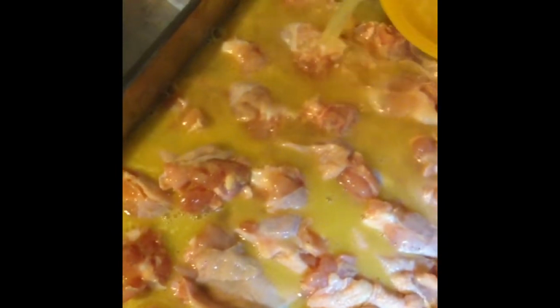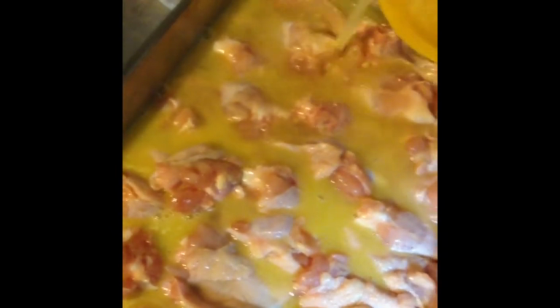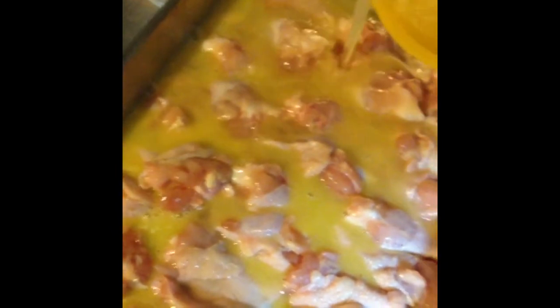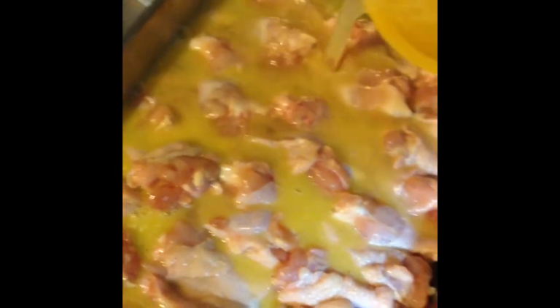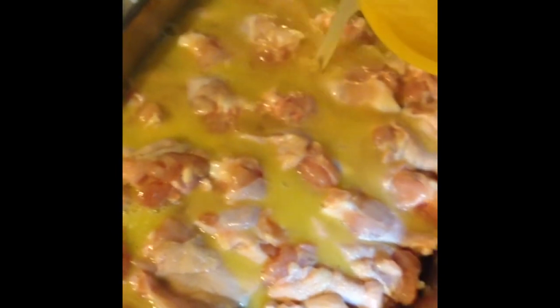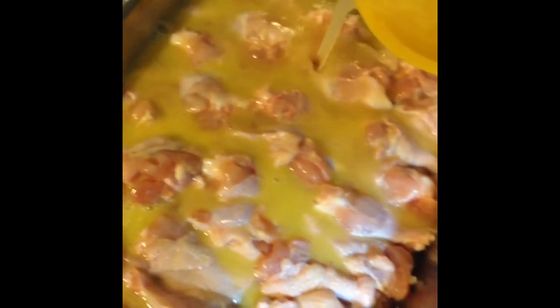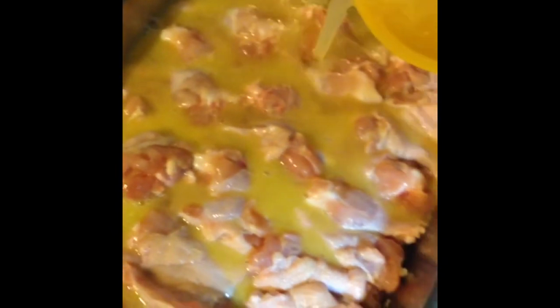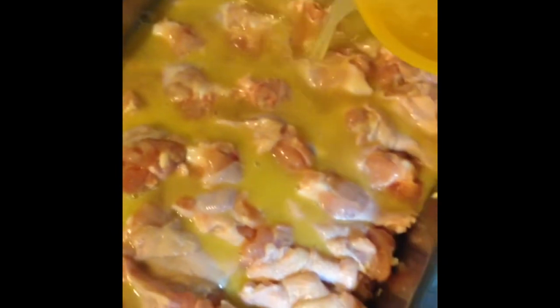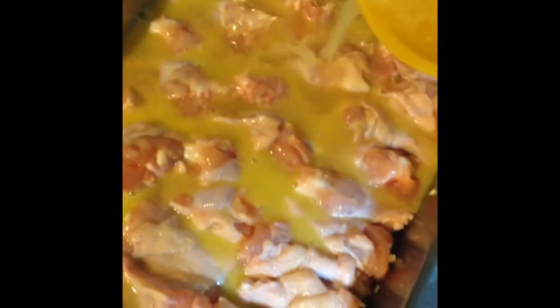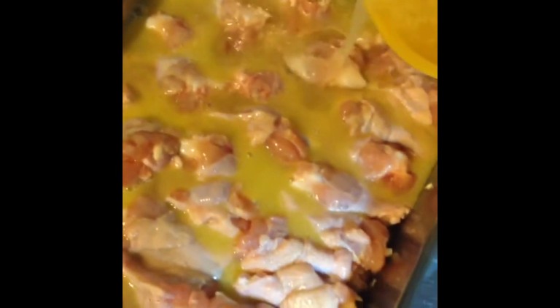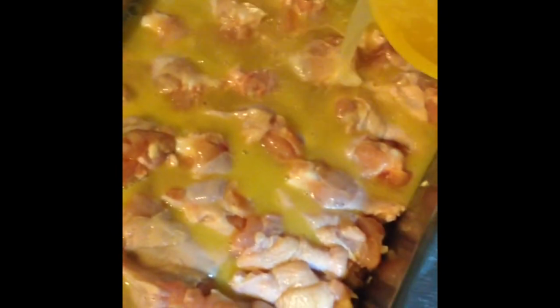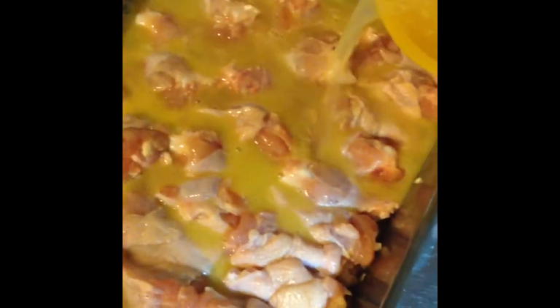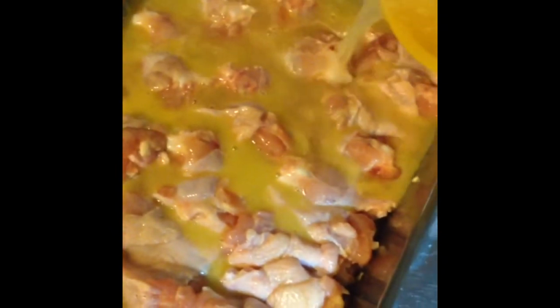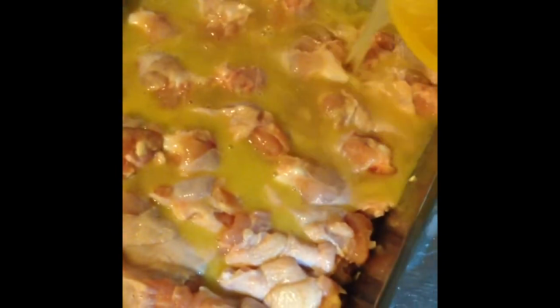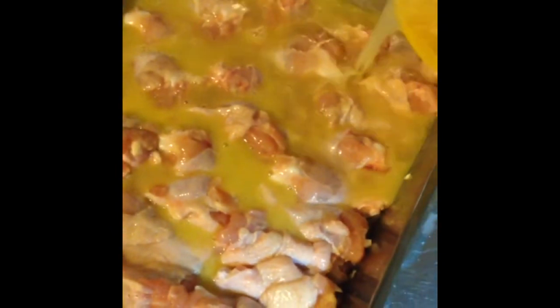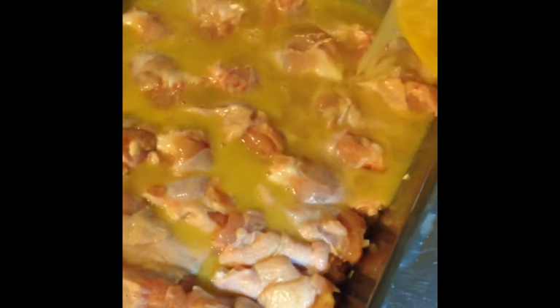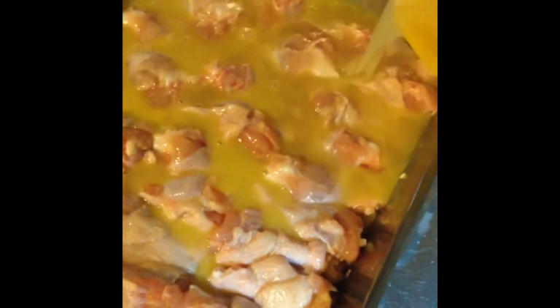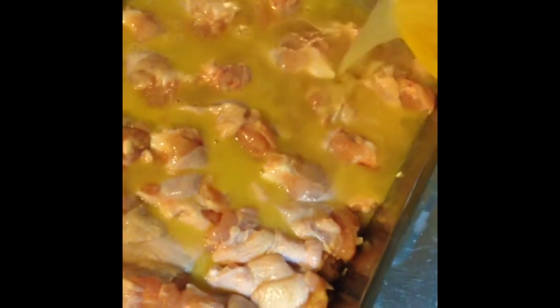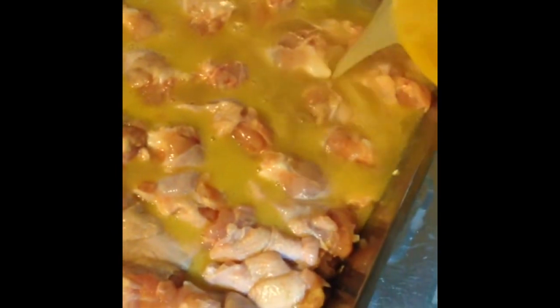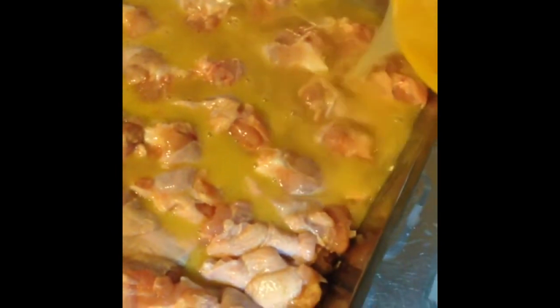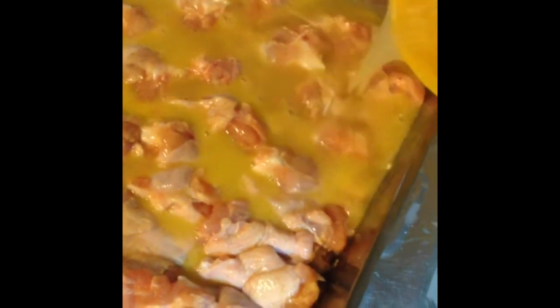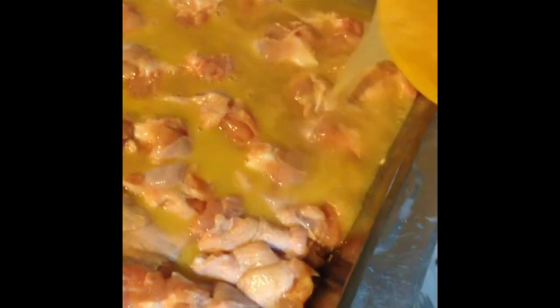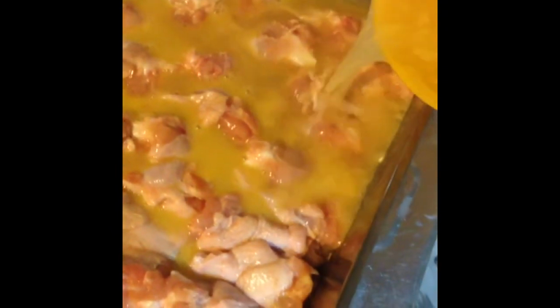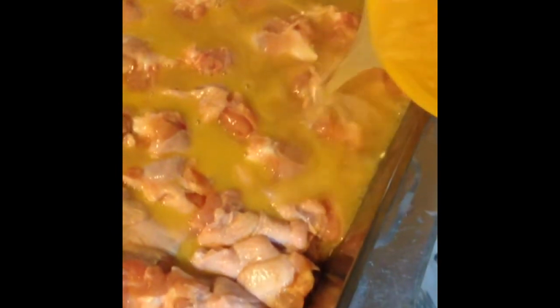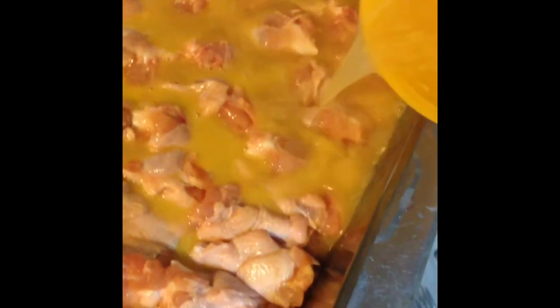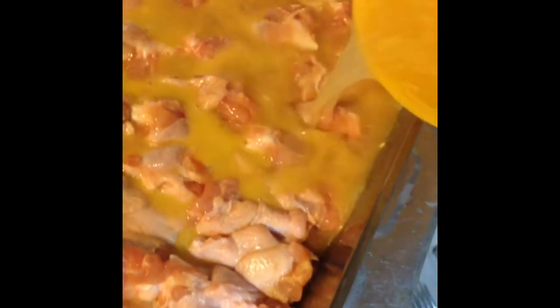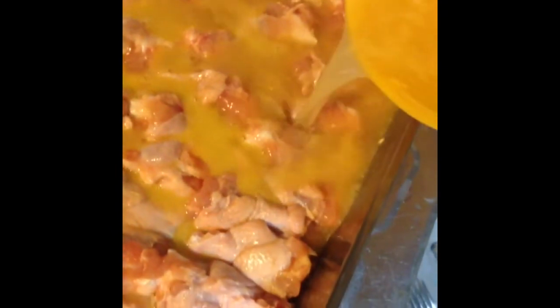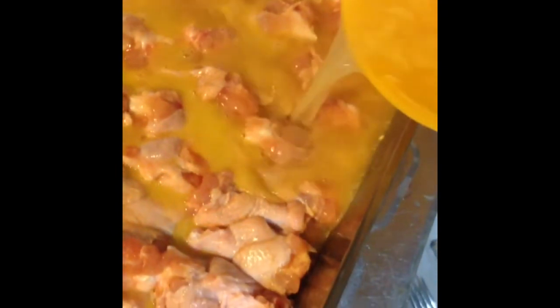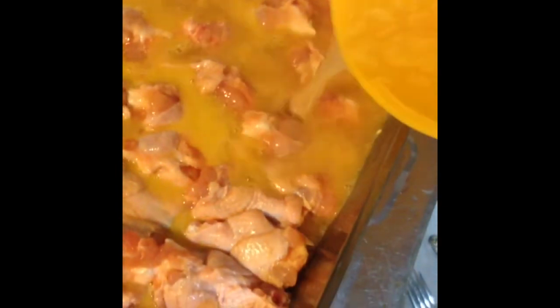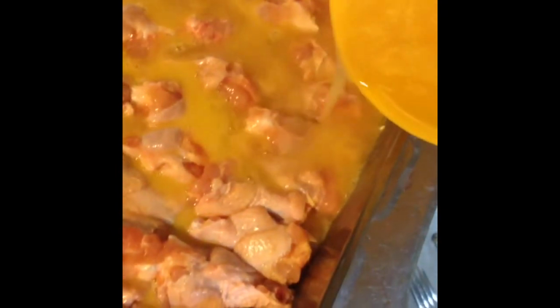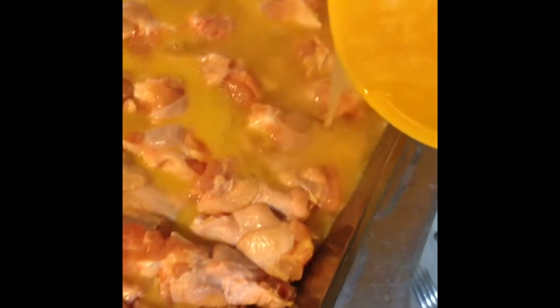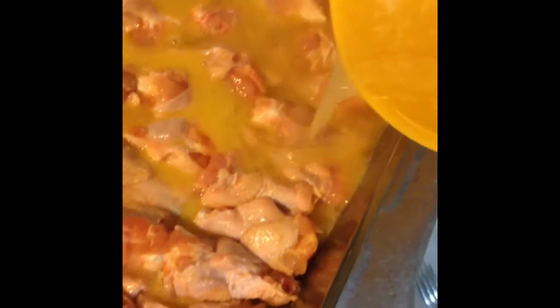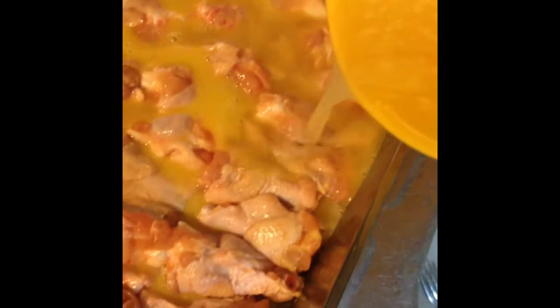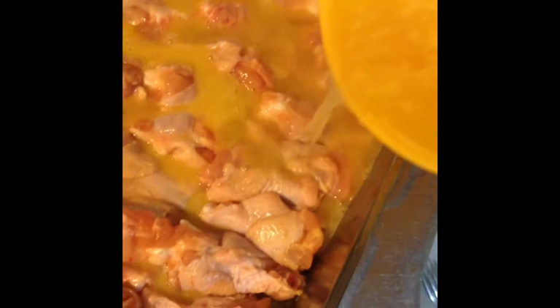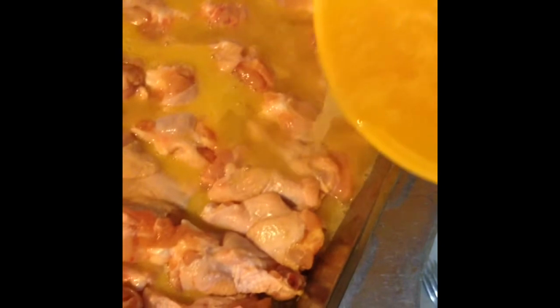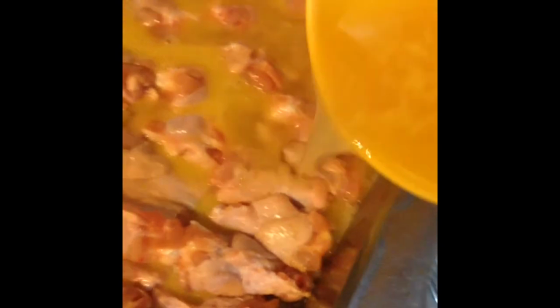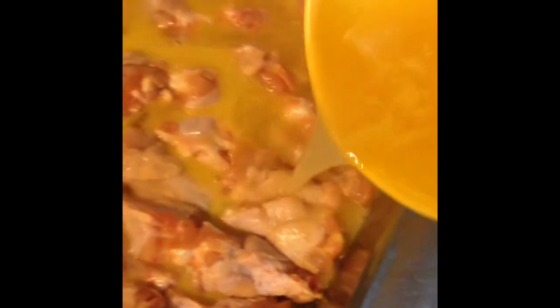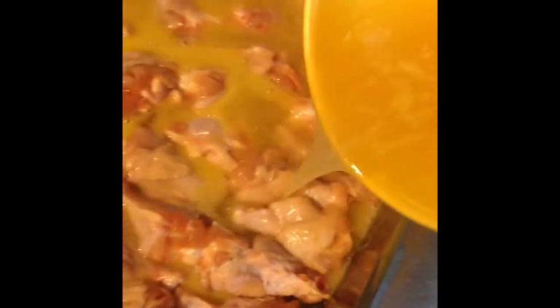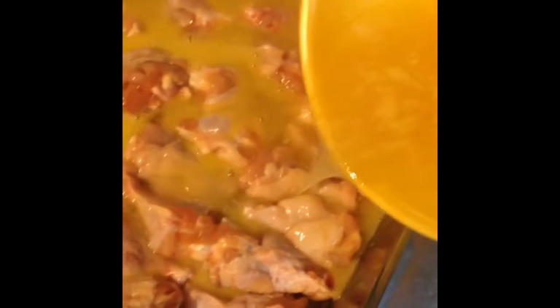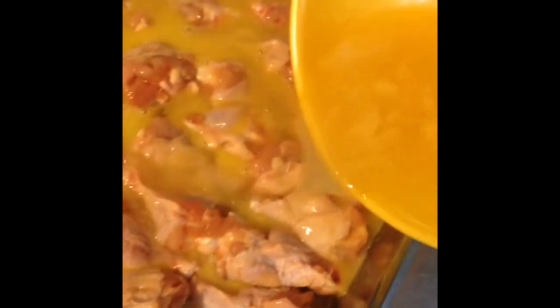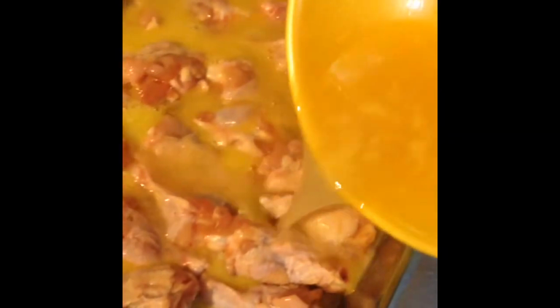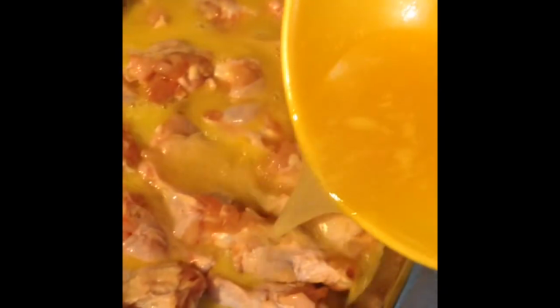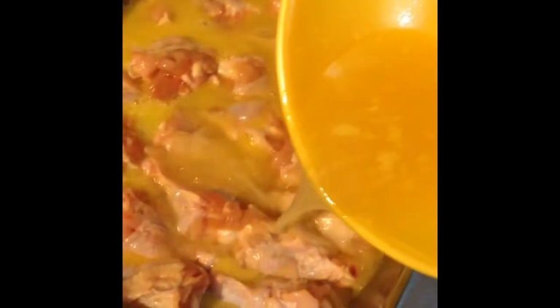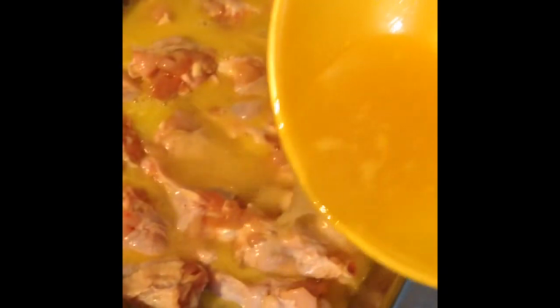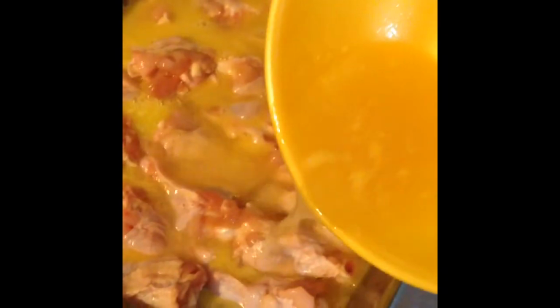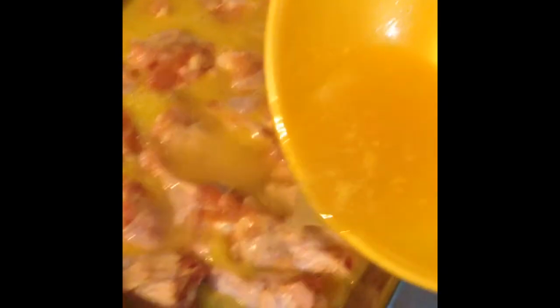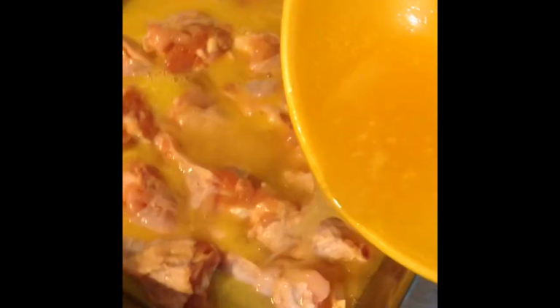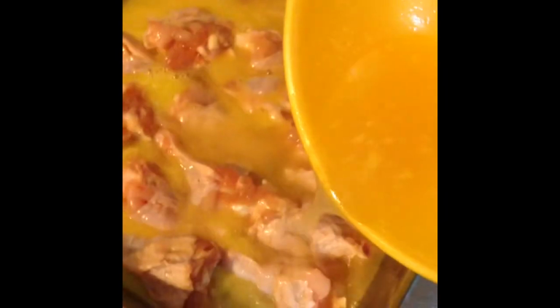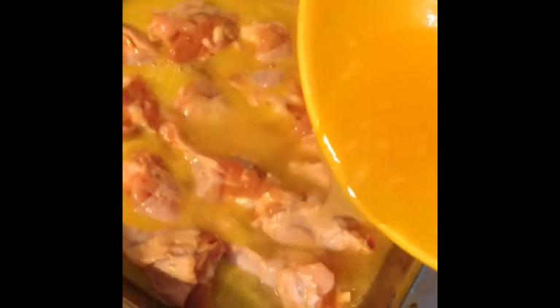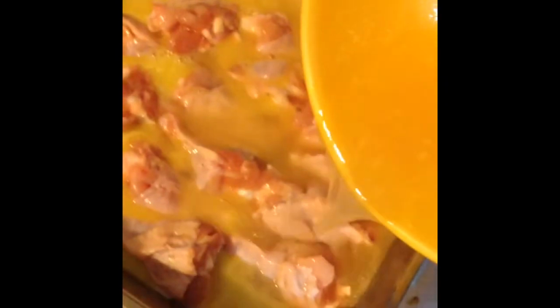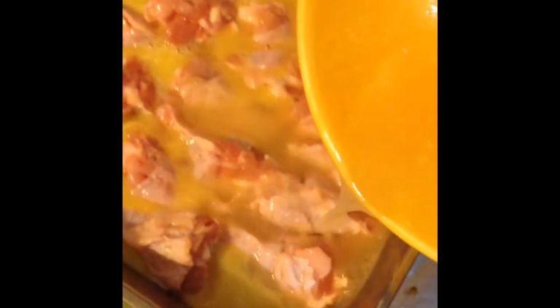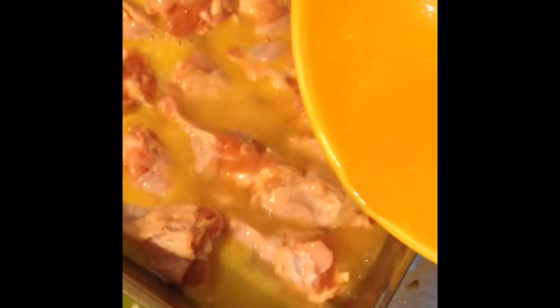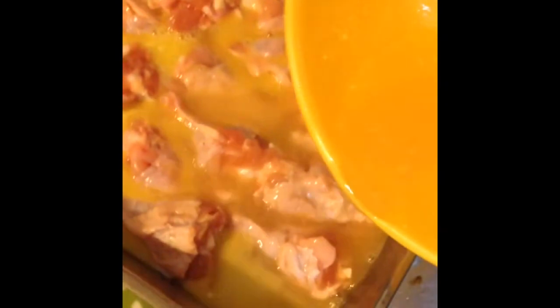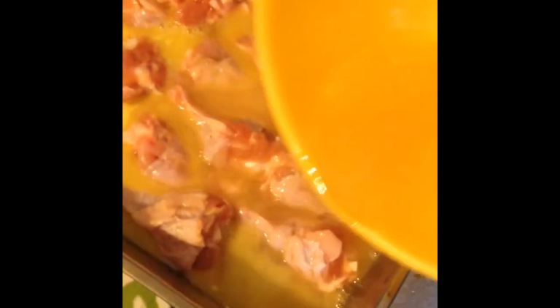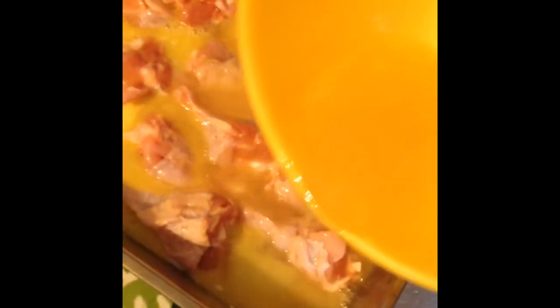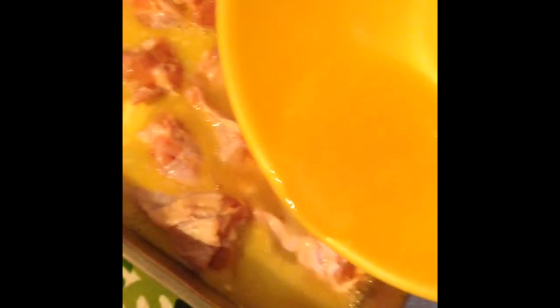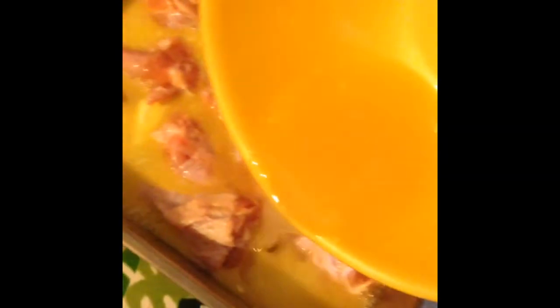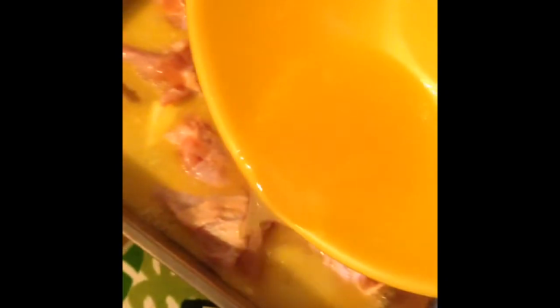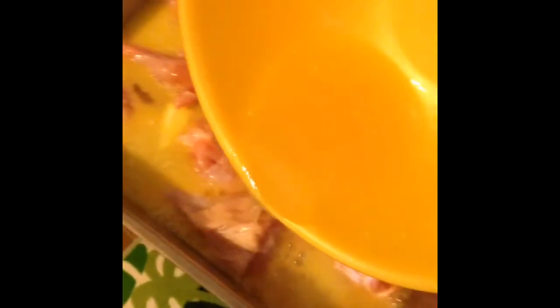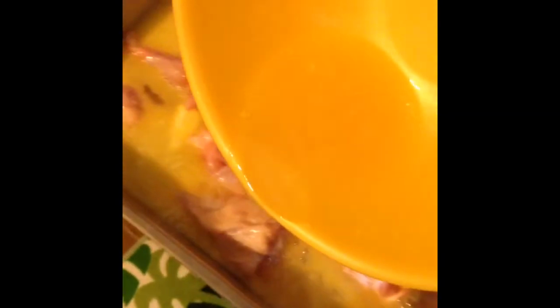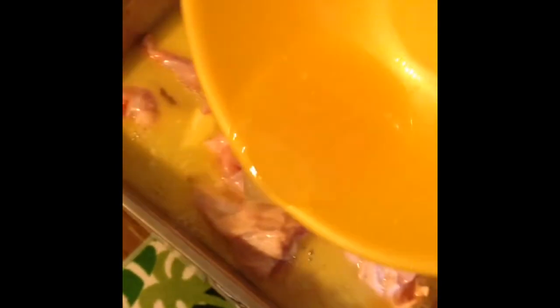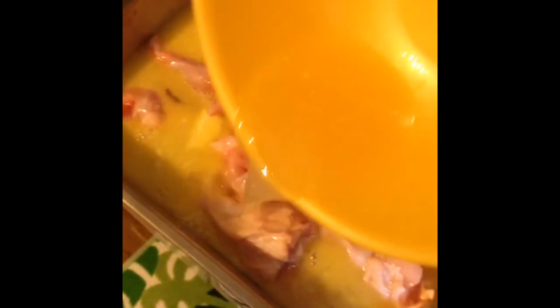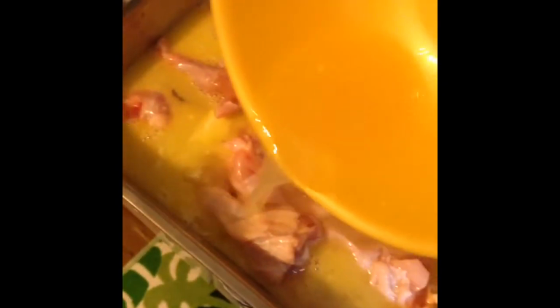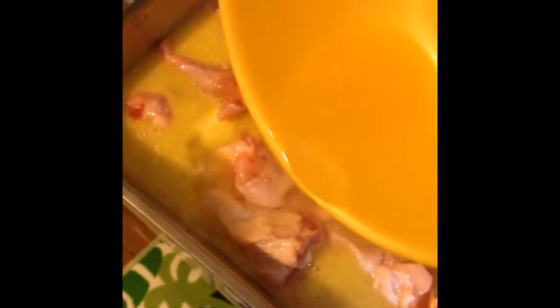Poke your whole little fork — take one time through the meat of each wing. That helps you suck things up inside.